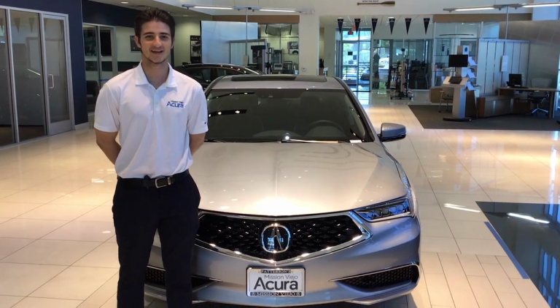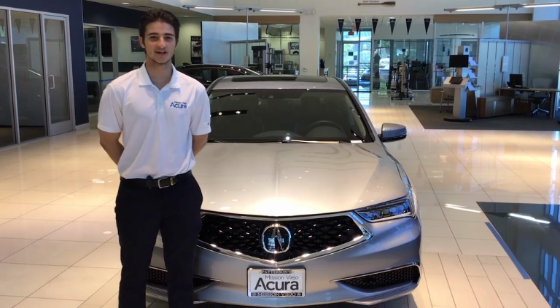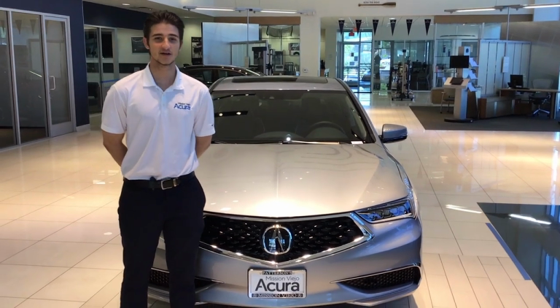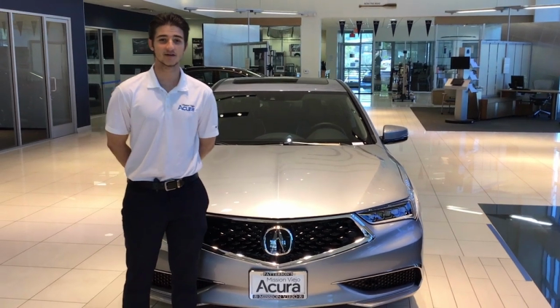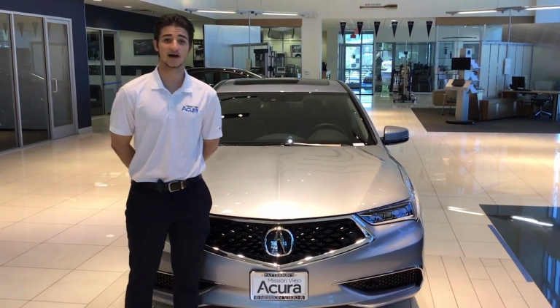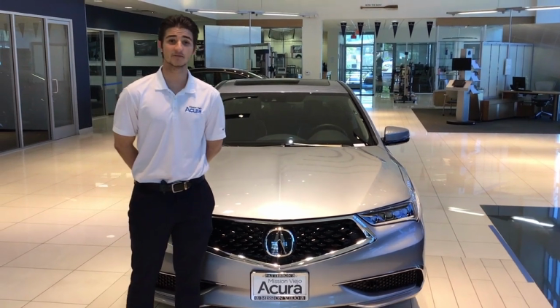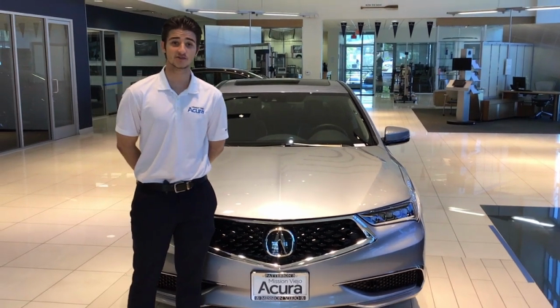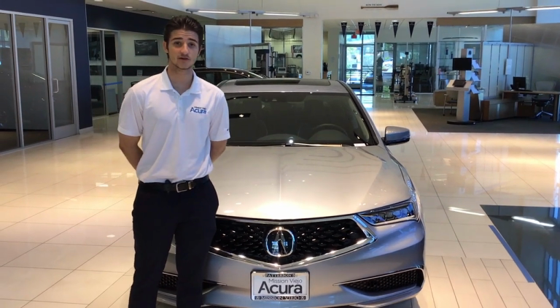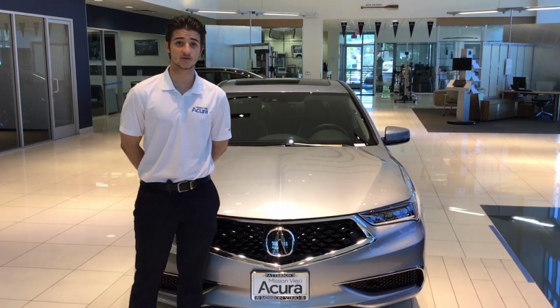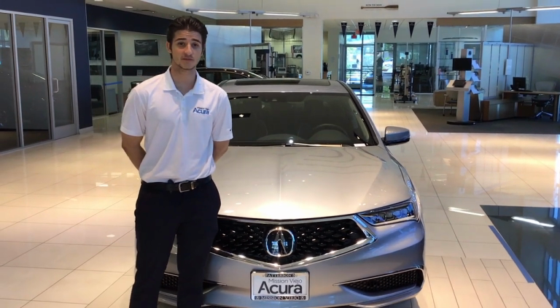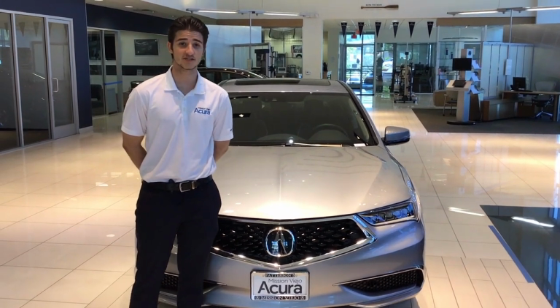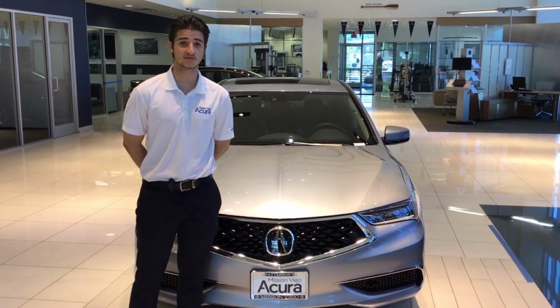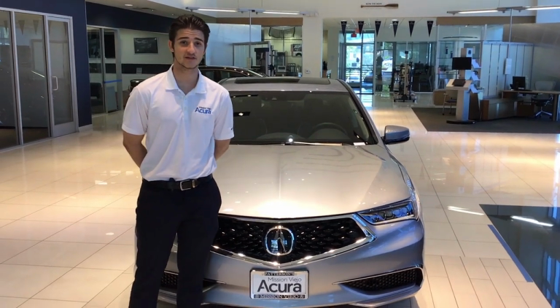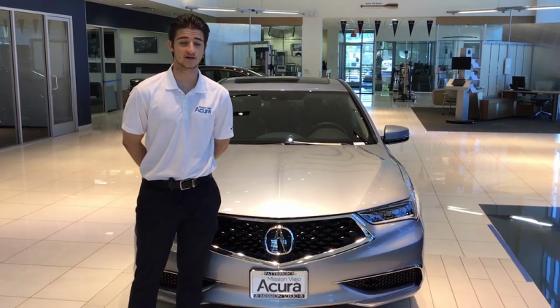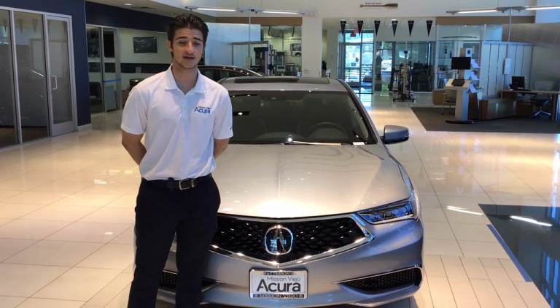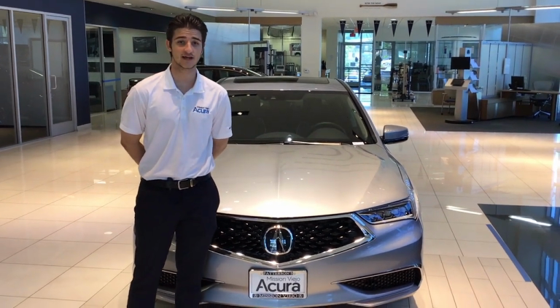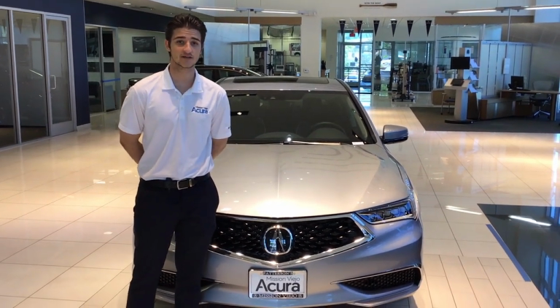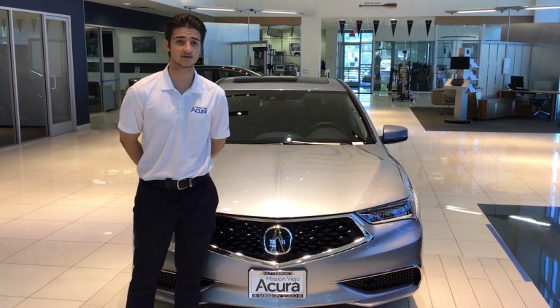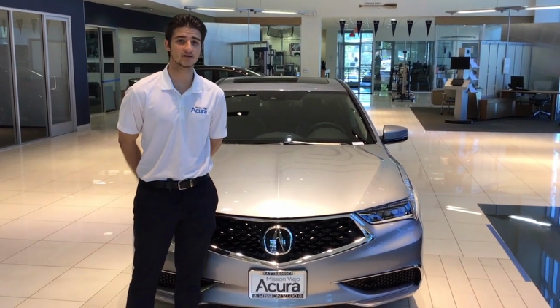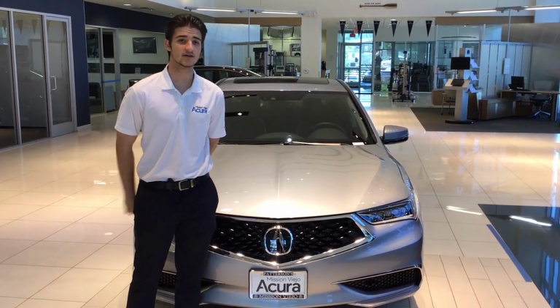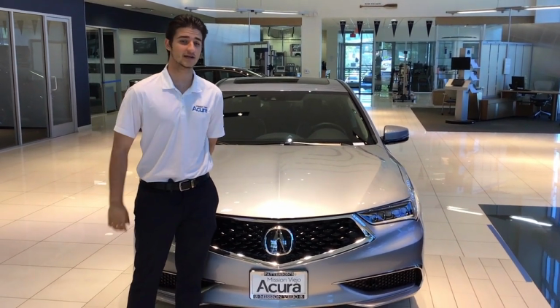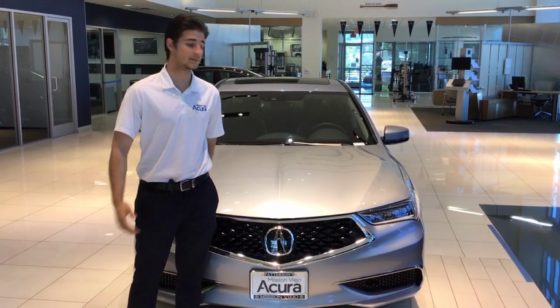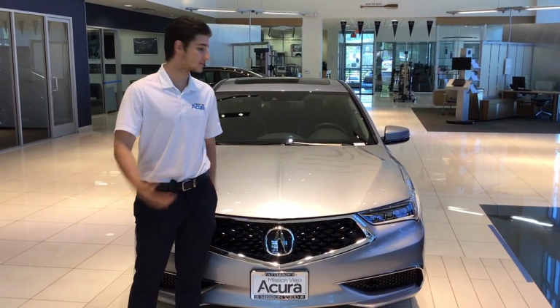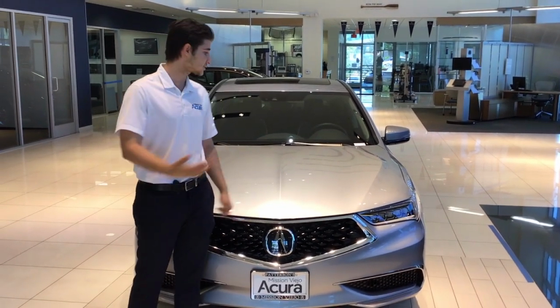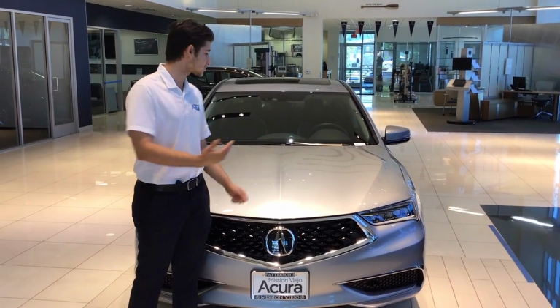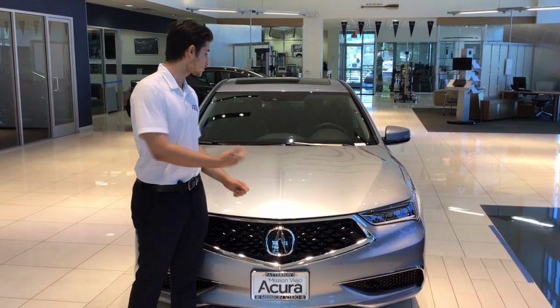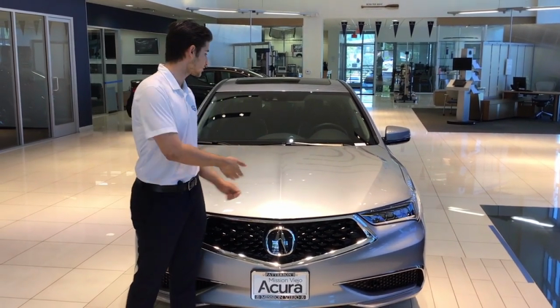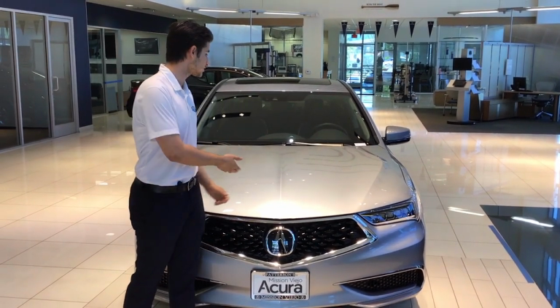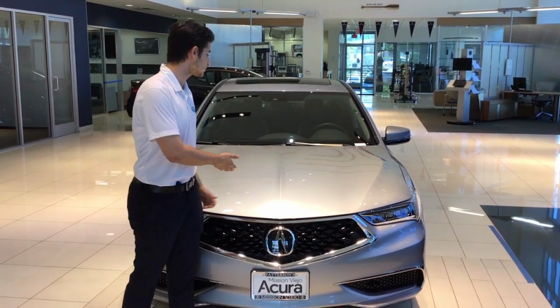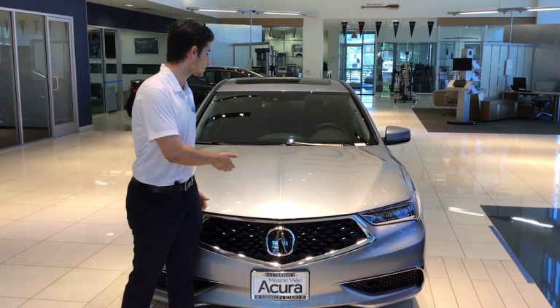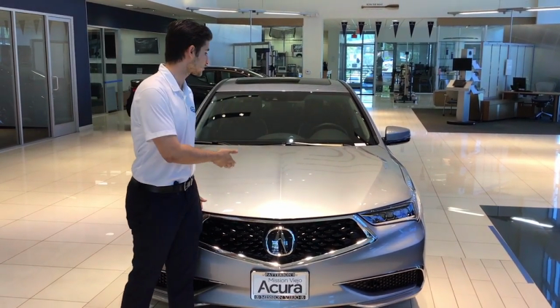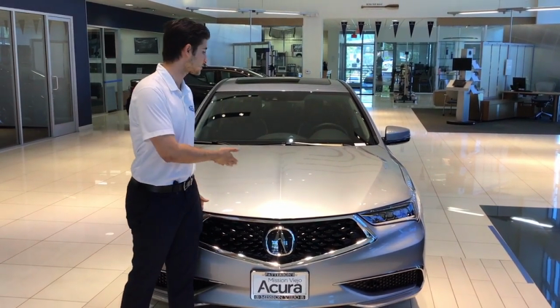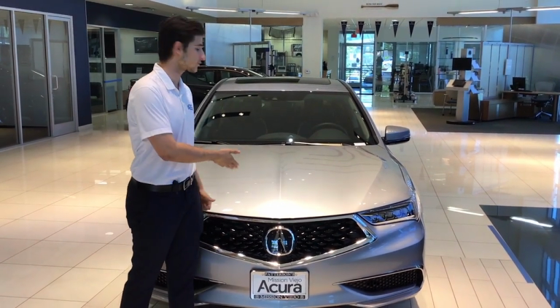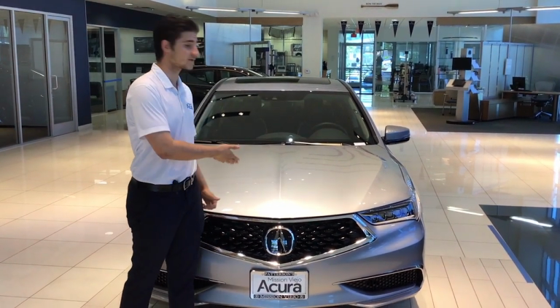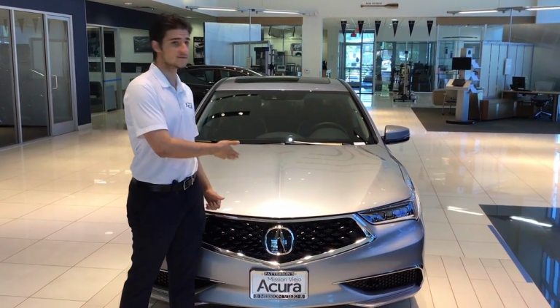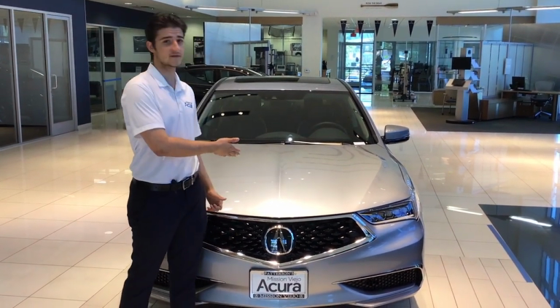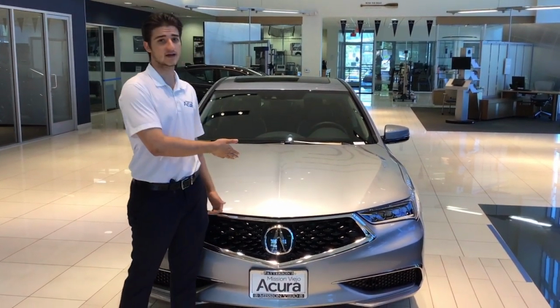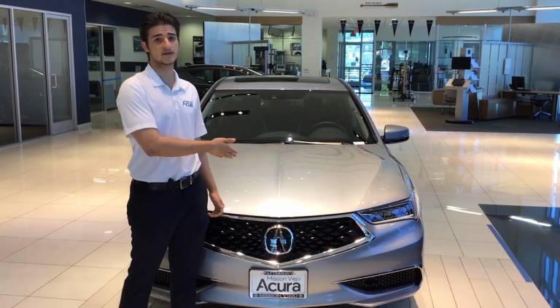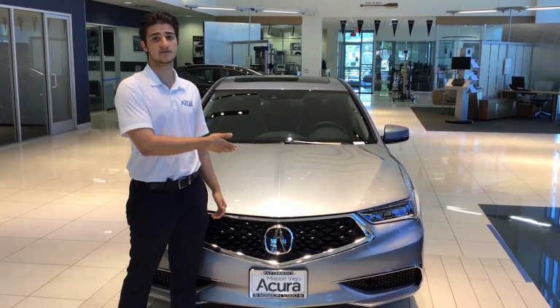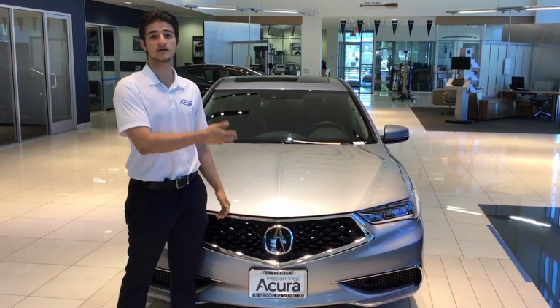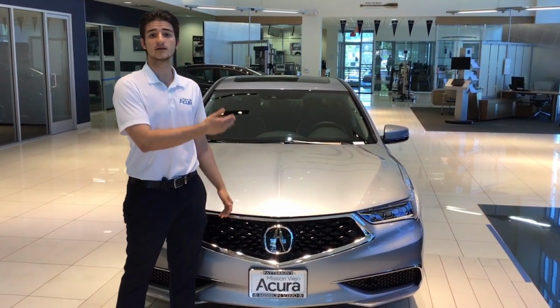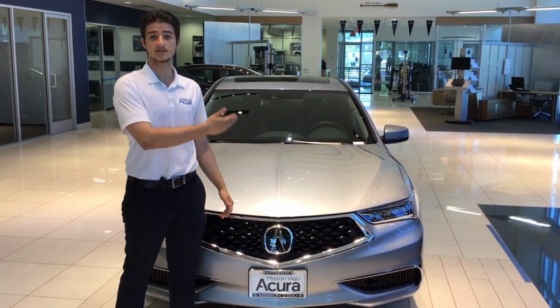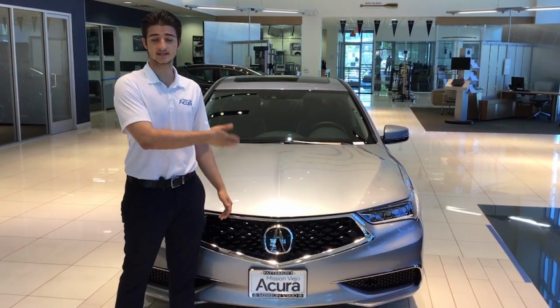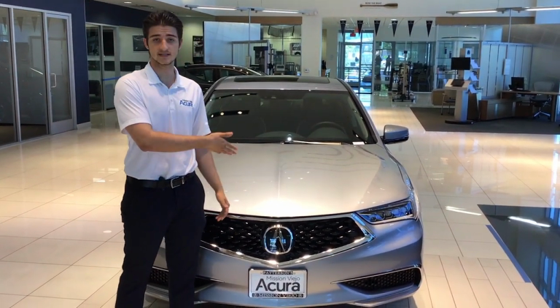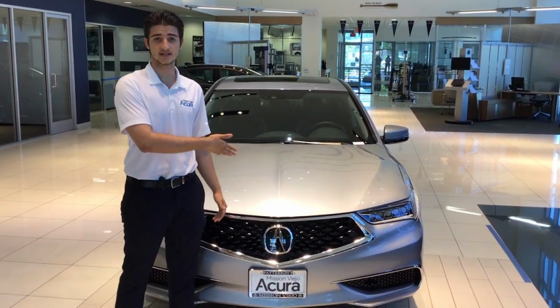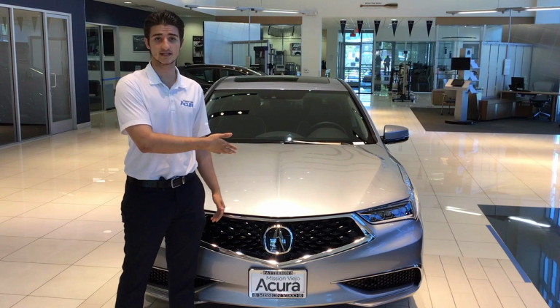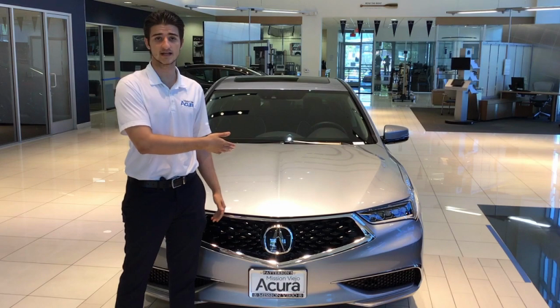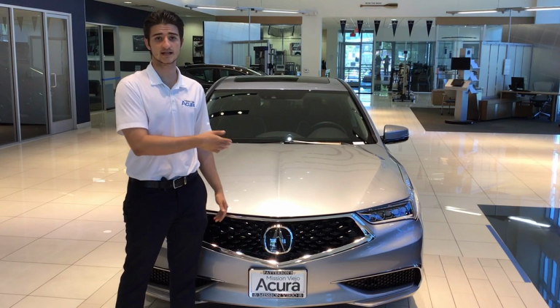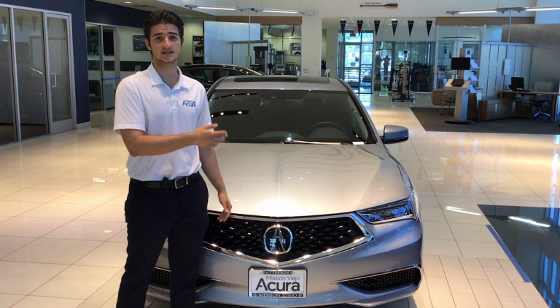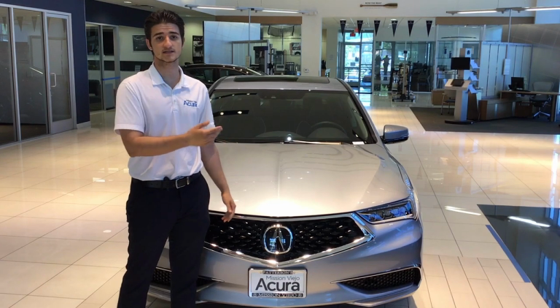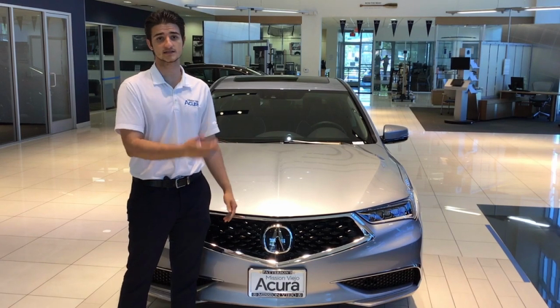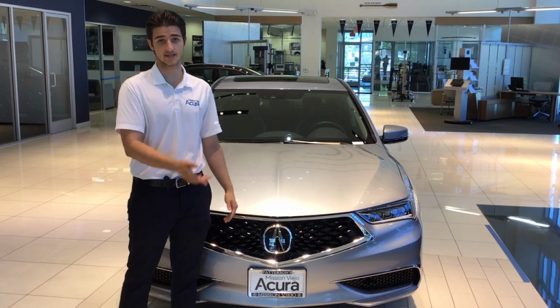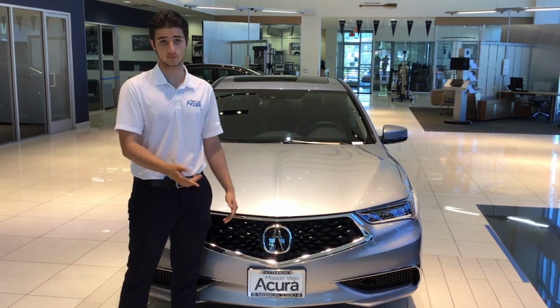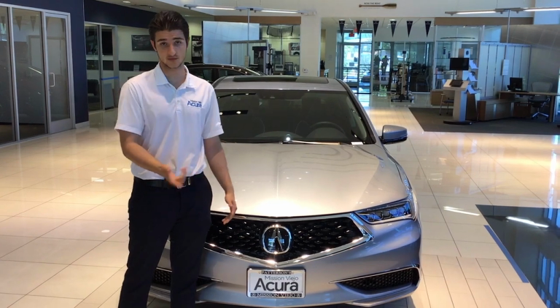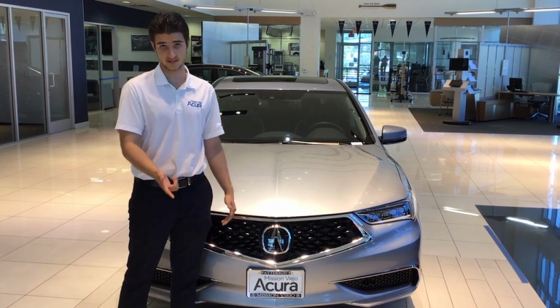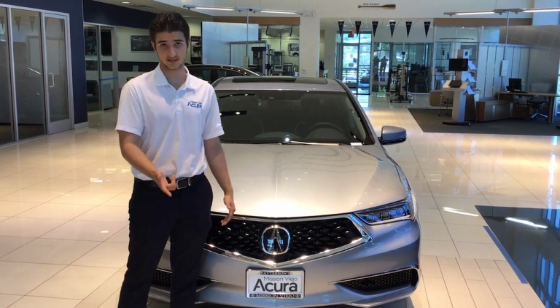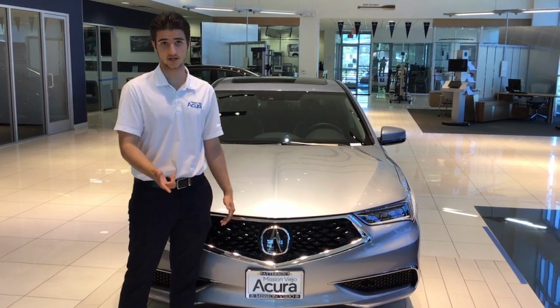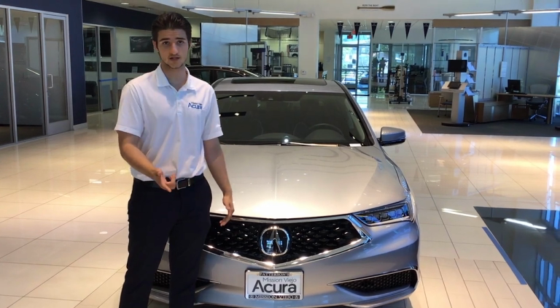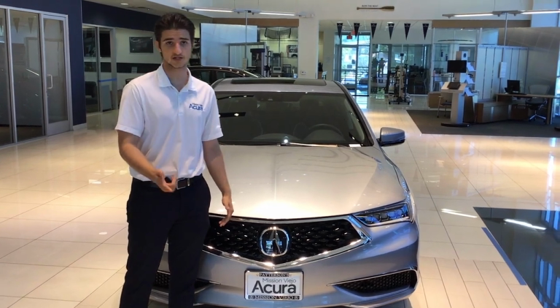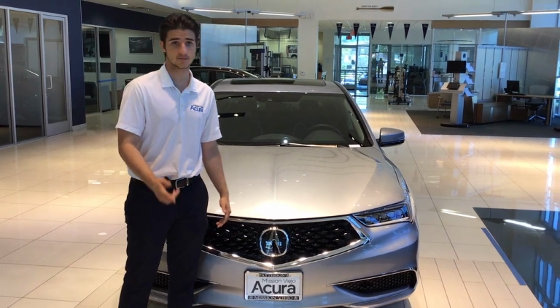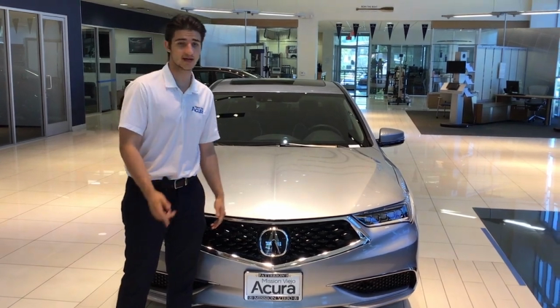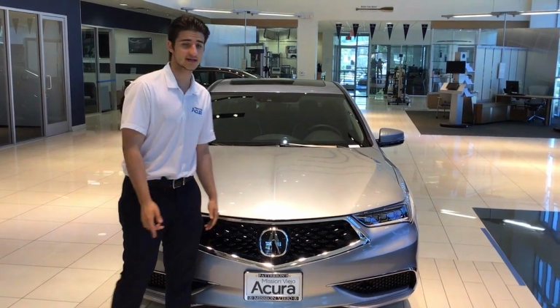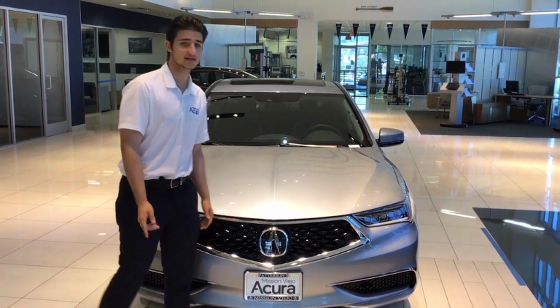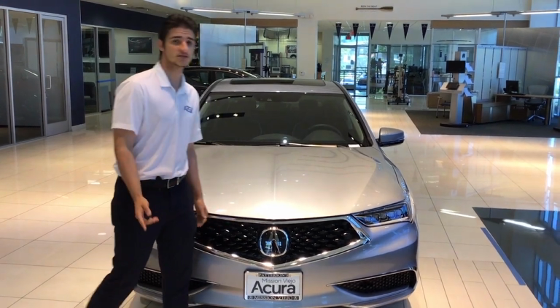Hello, I'm Joey with Mission Viejo Acura and I'm going to be showing you the 3.5 TLX with technology package.